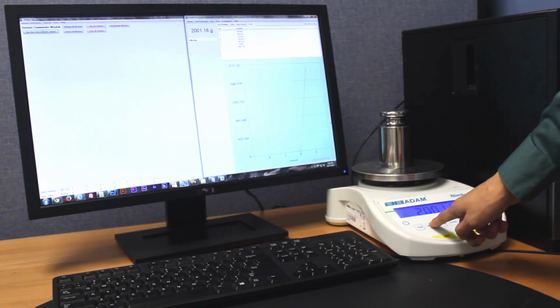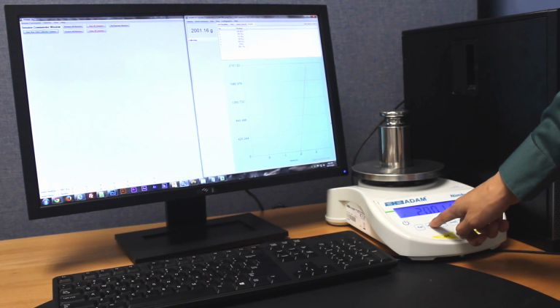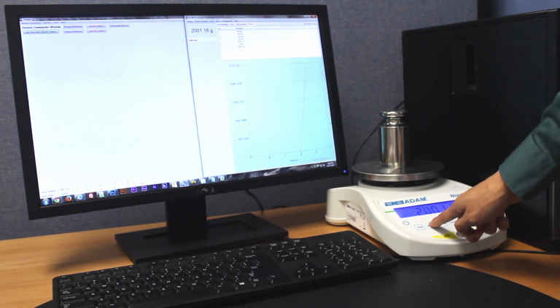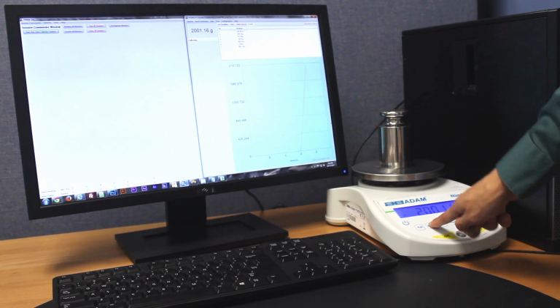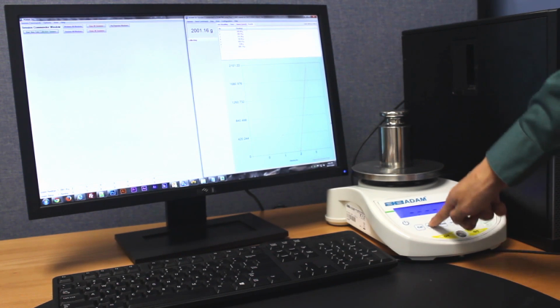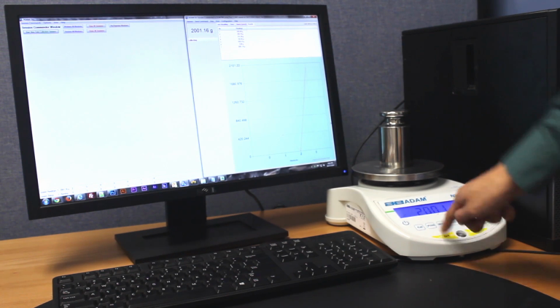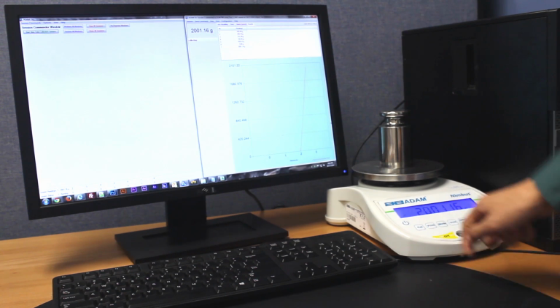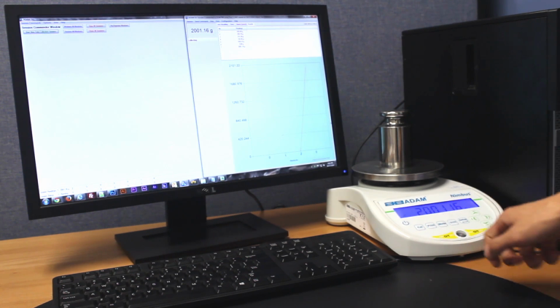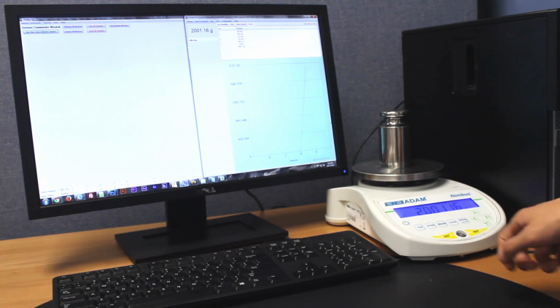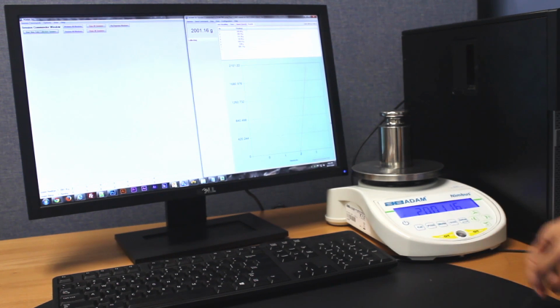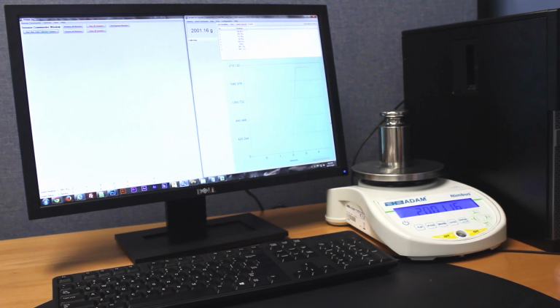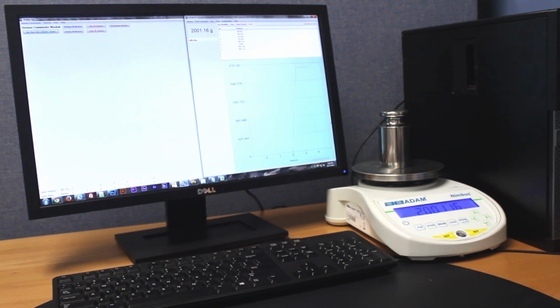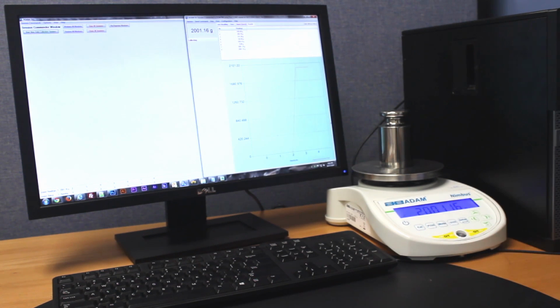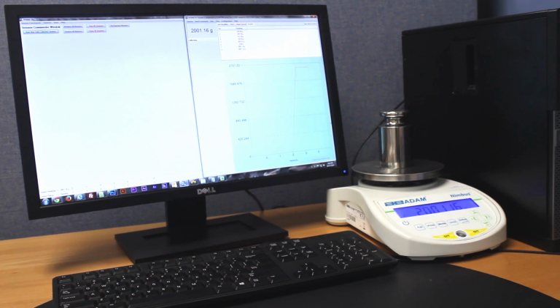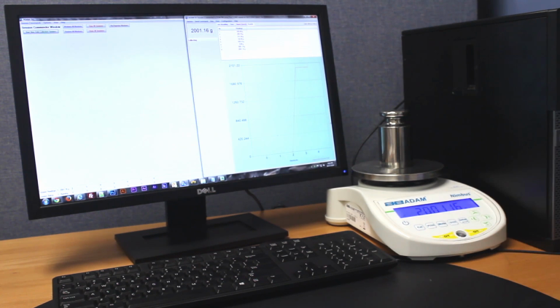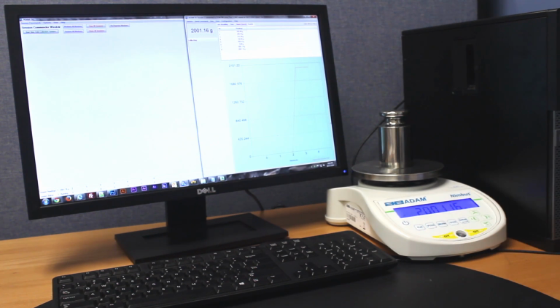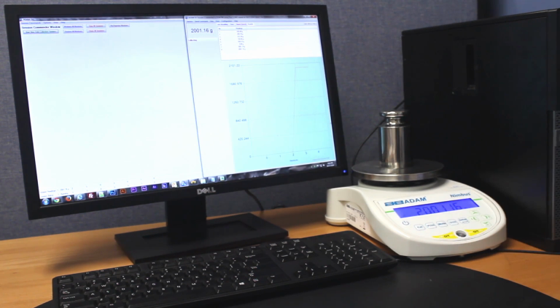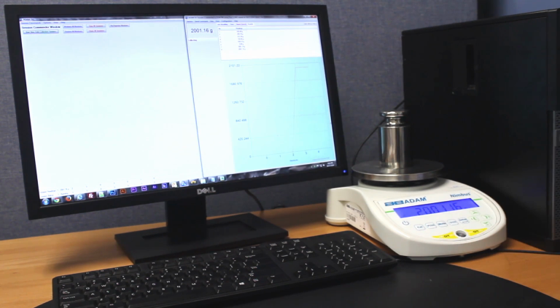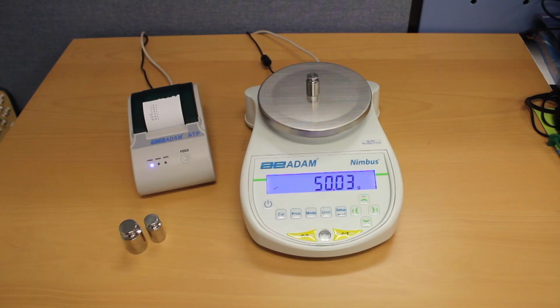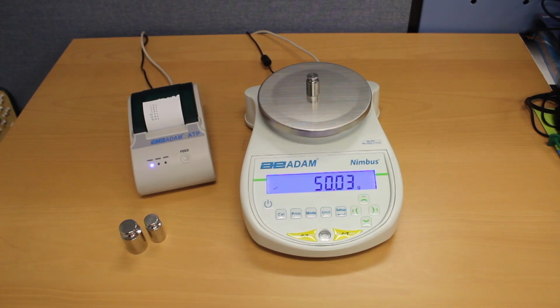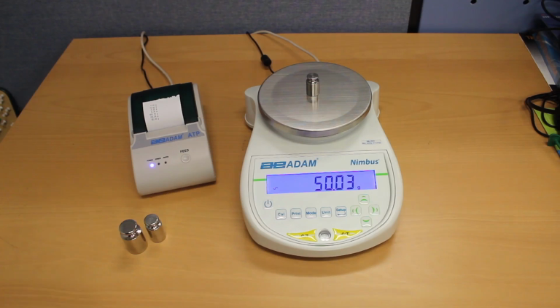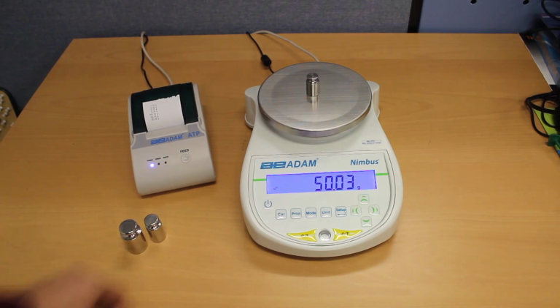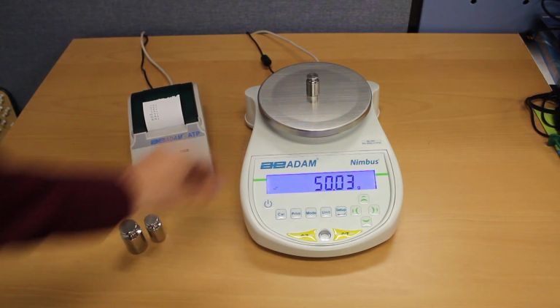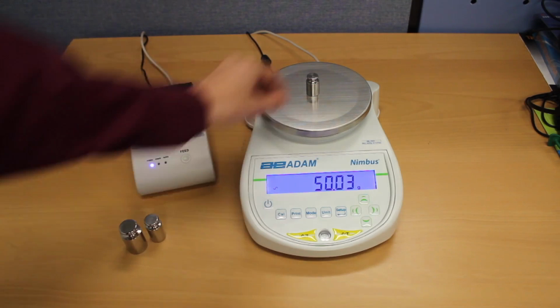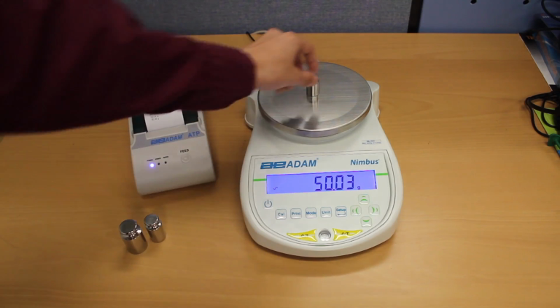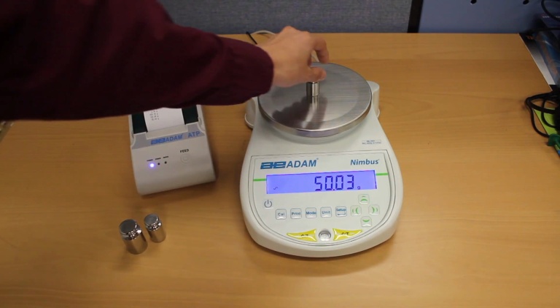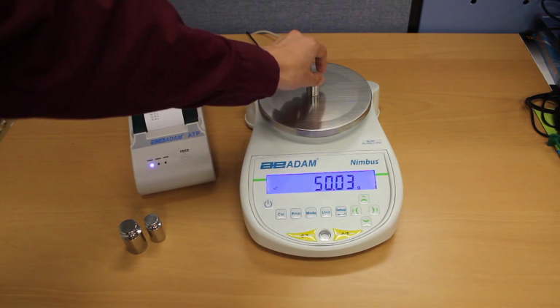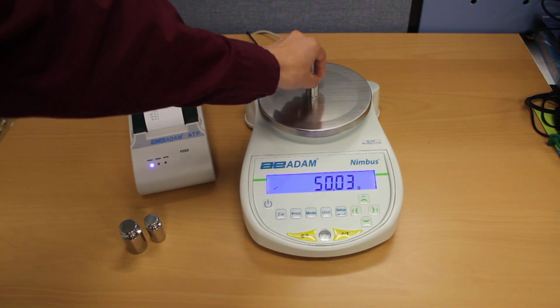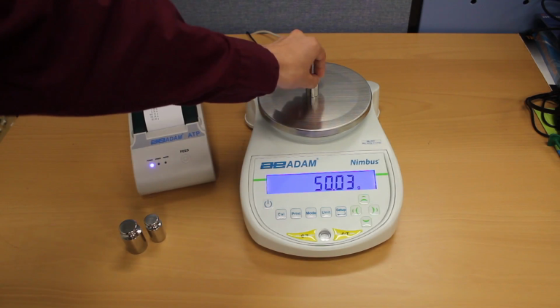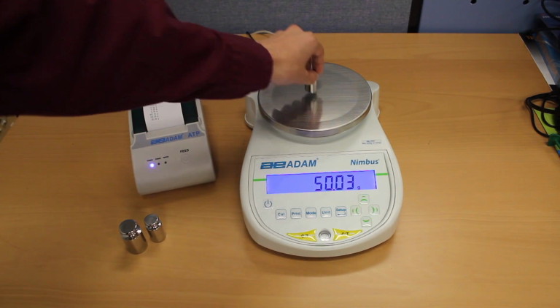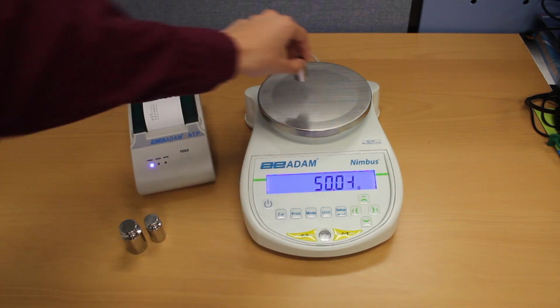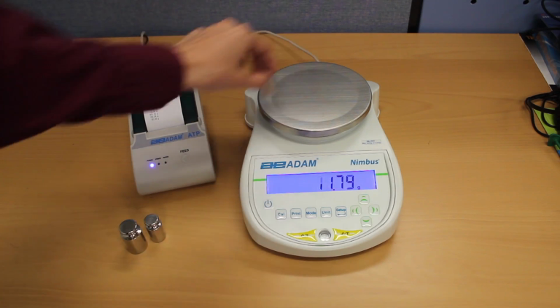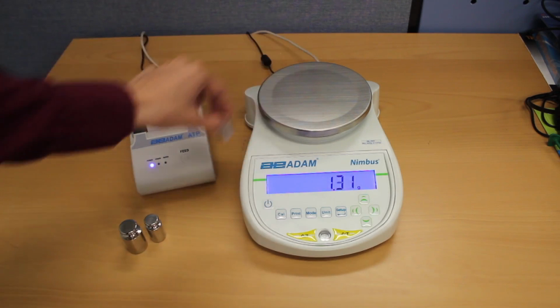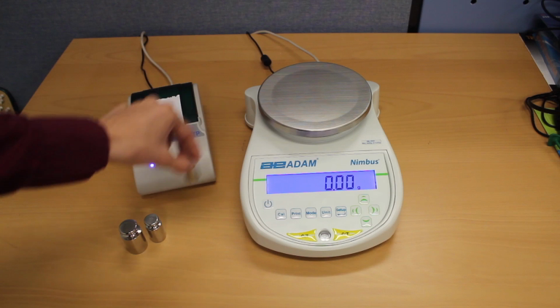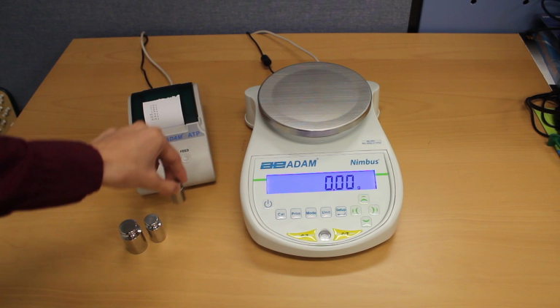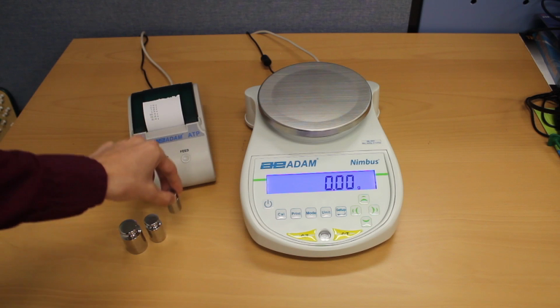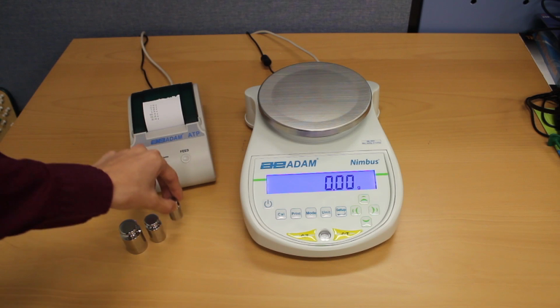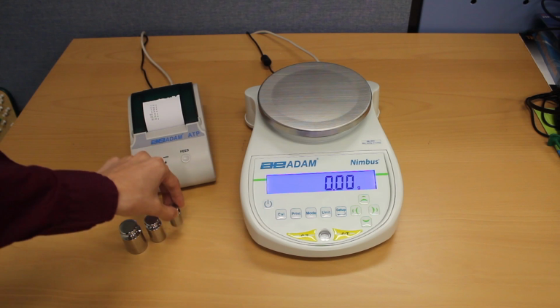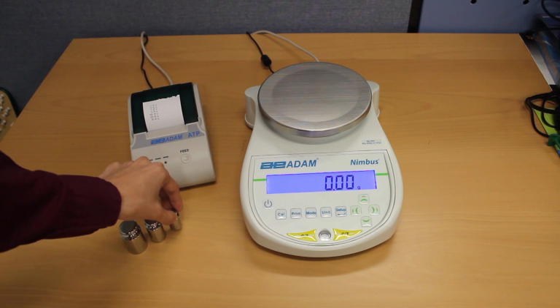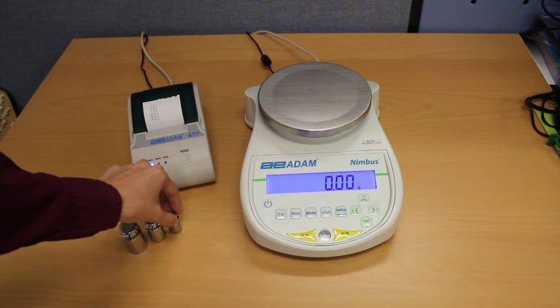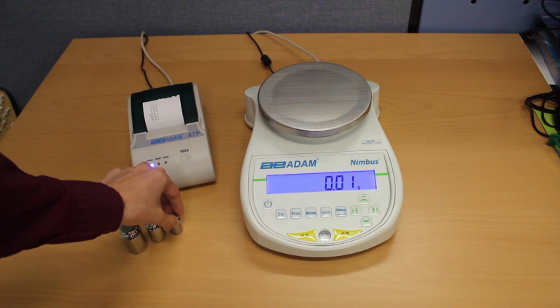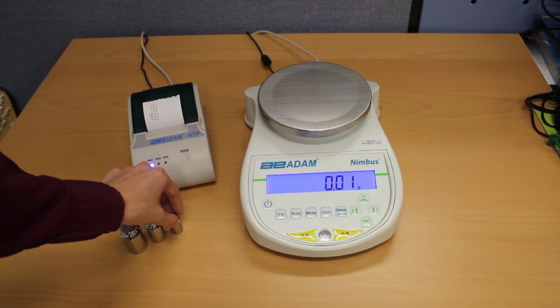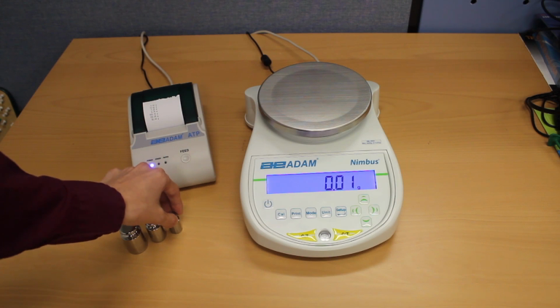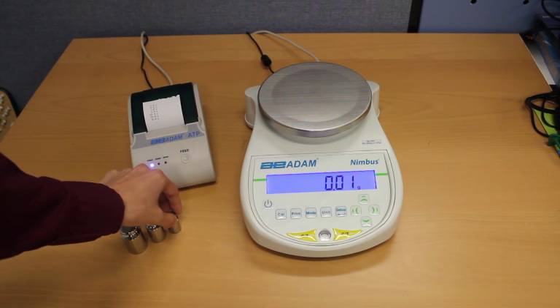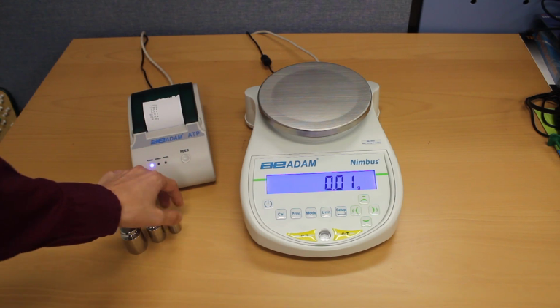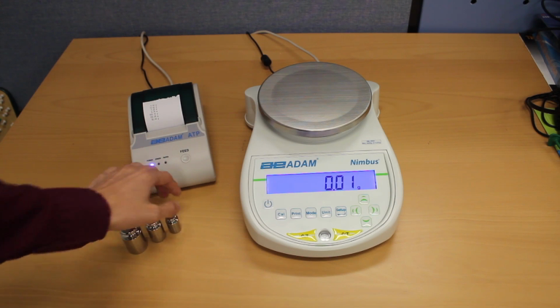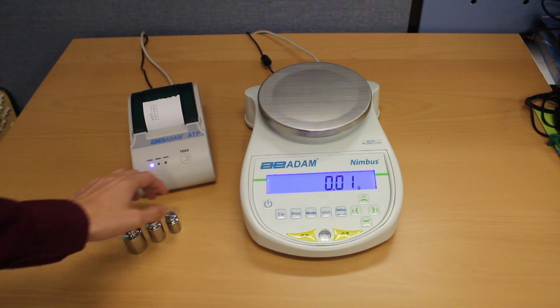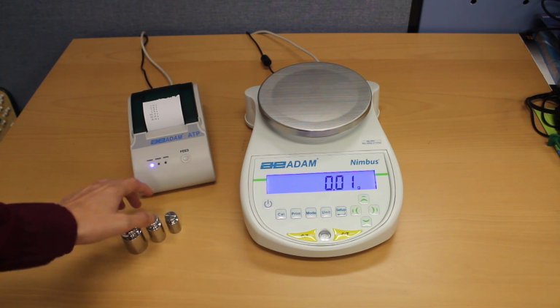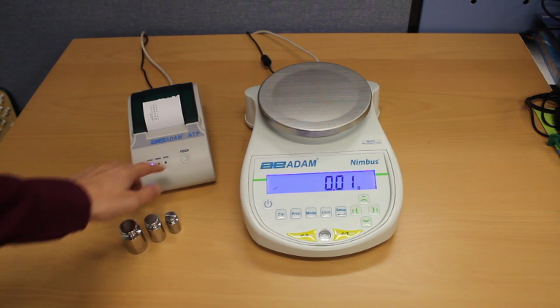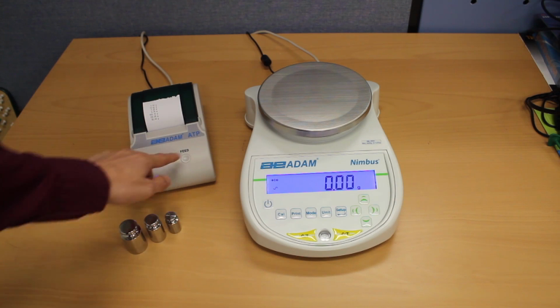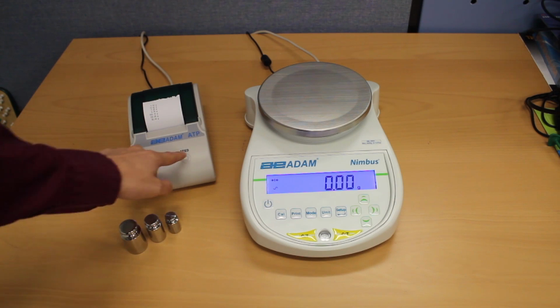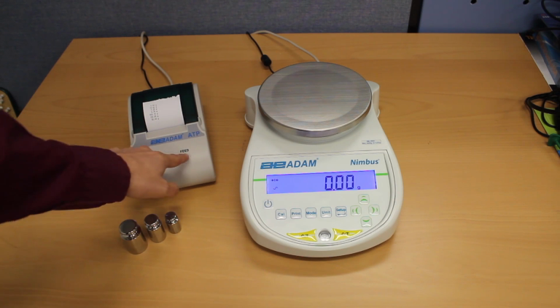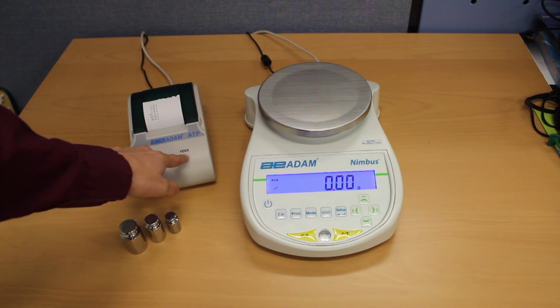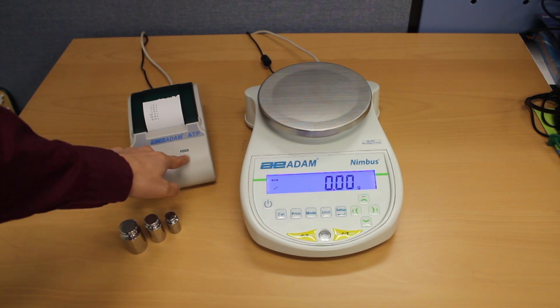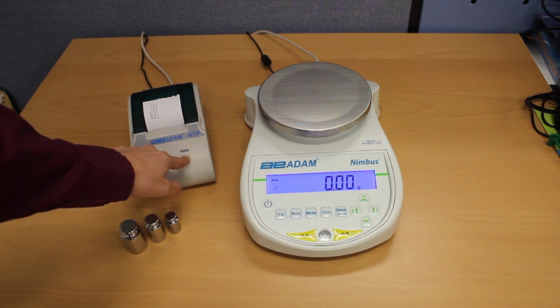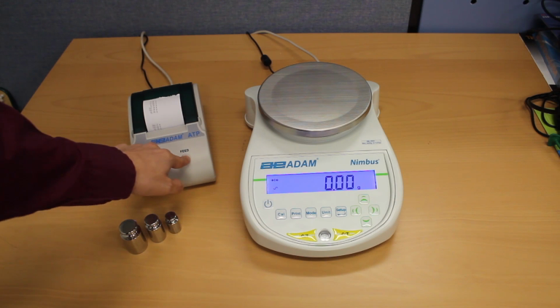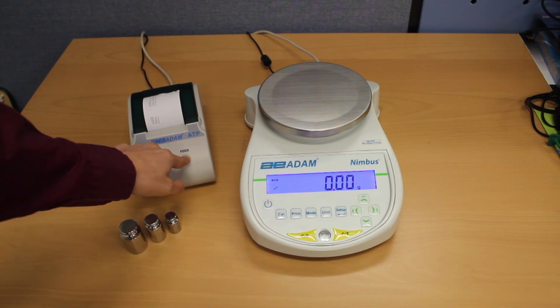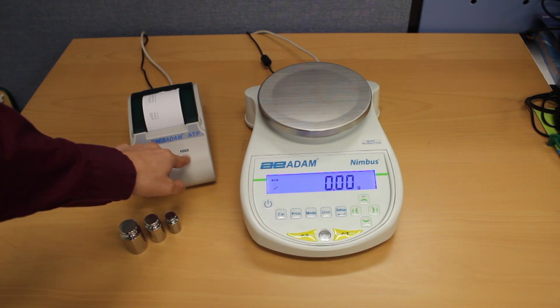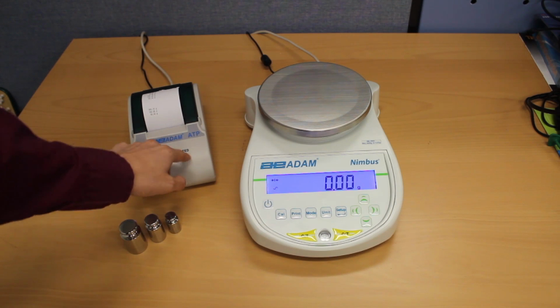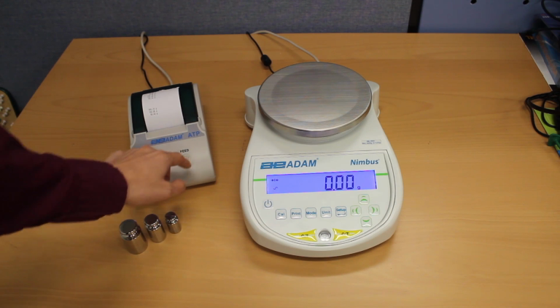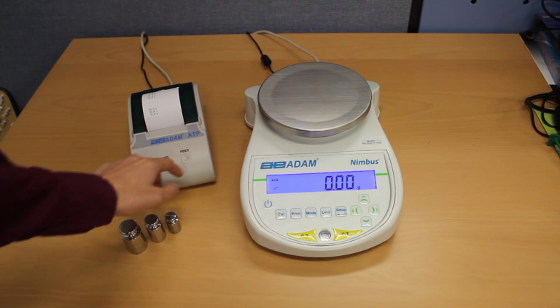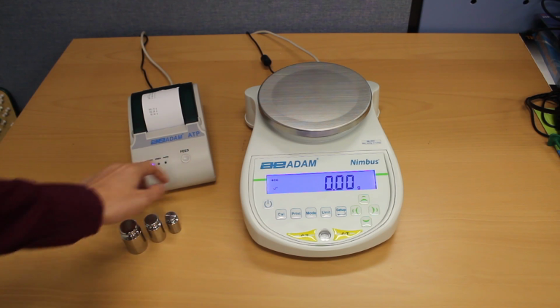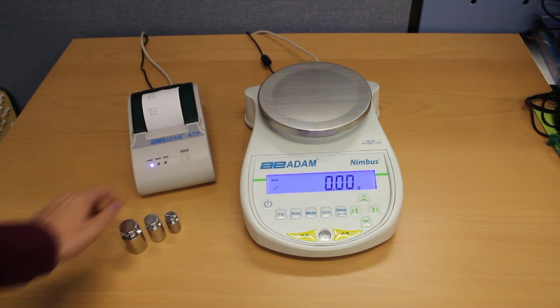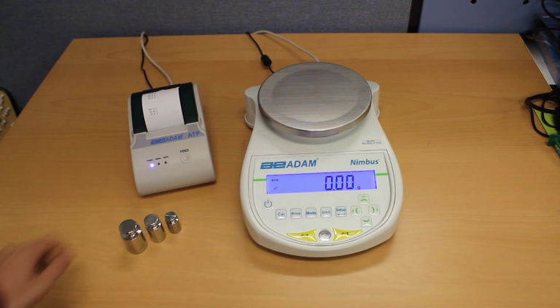Adam DU can be installed on your computer to receive readouts from Nimbus. All data conforms to good laboratory practices.